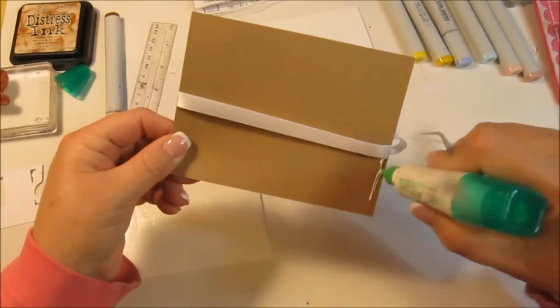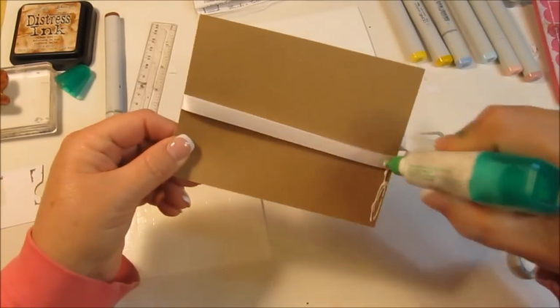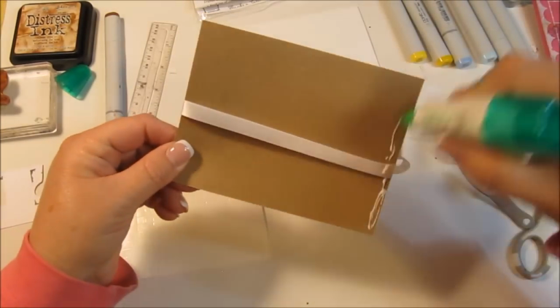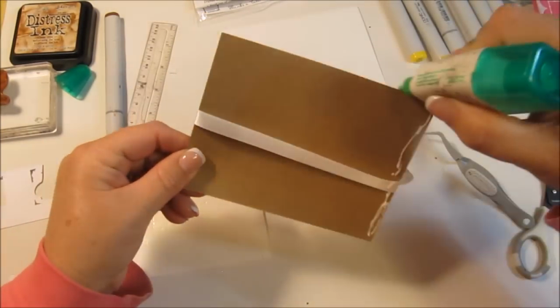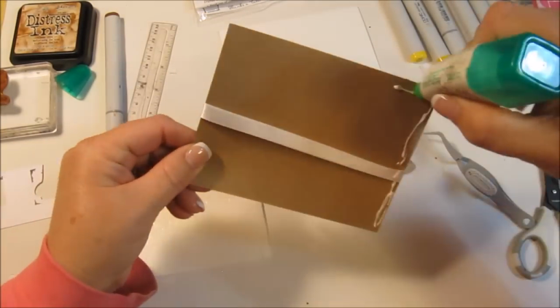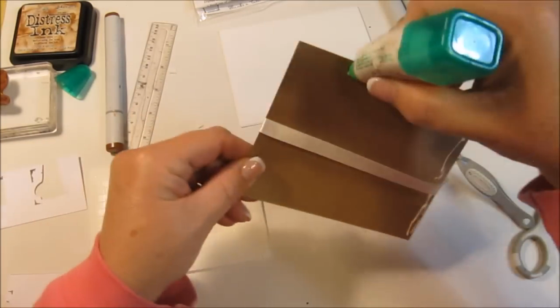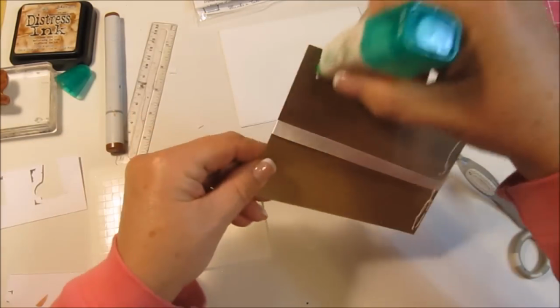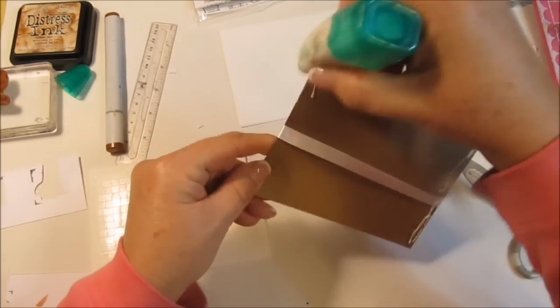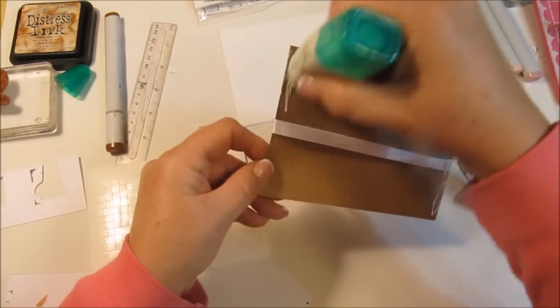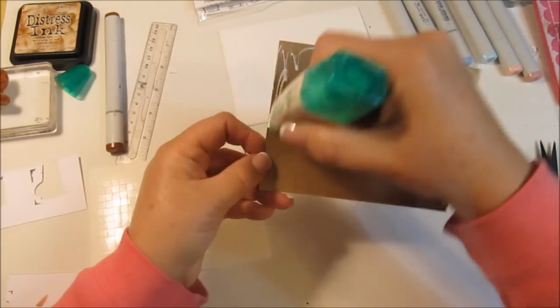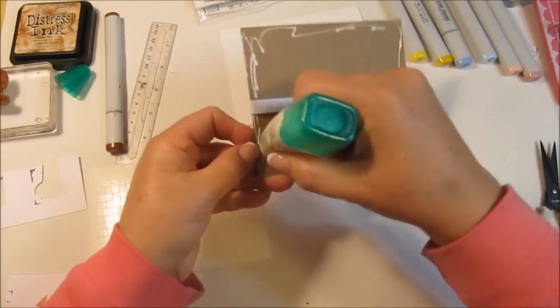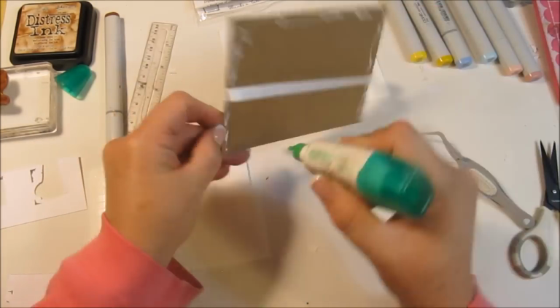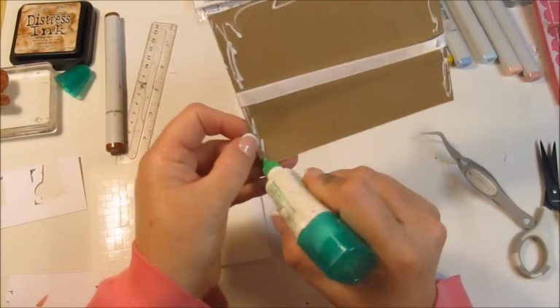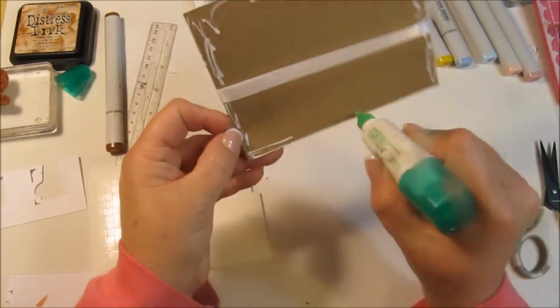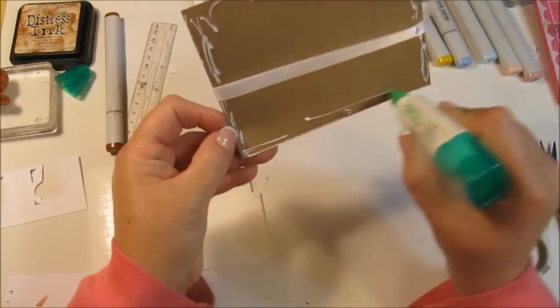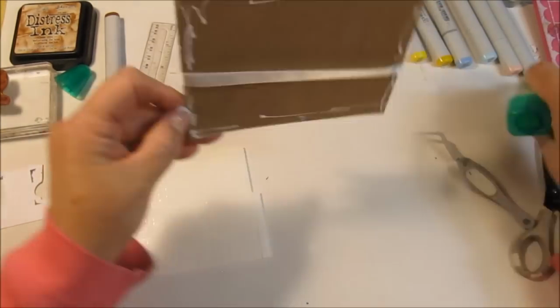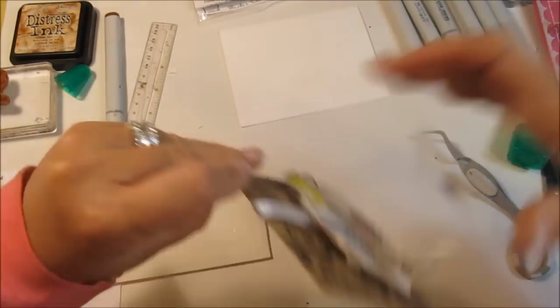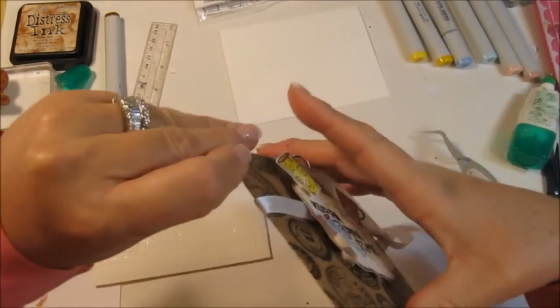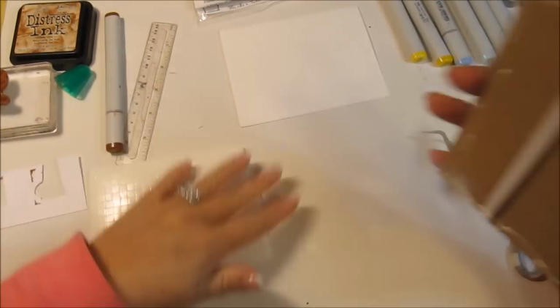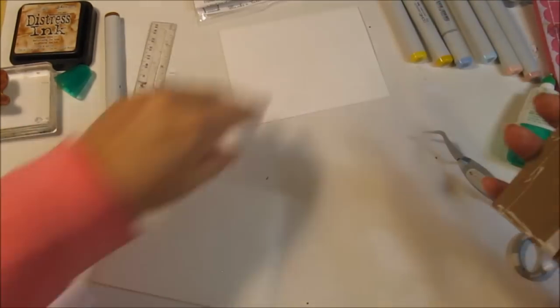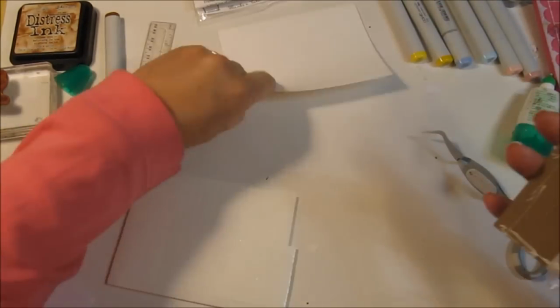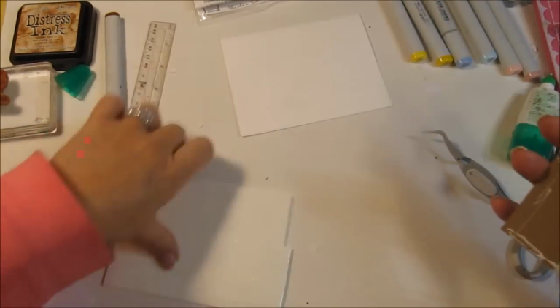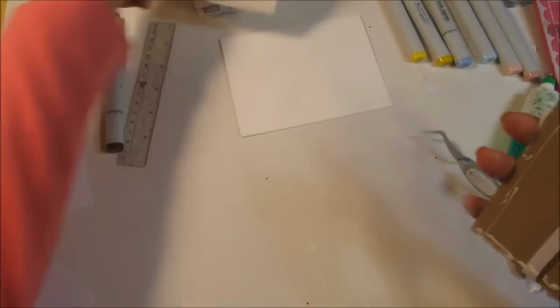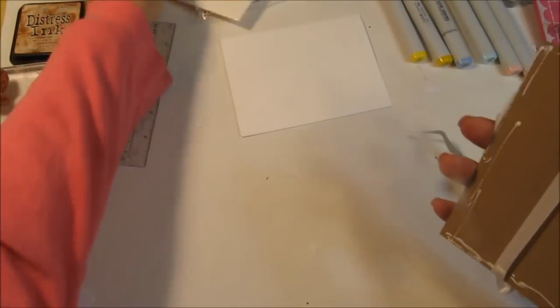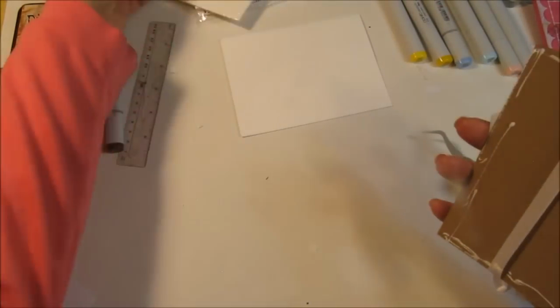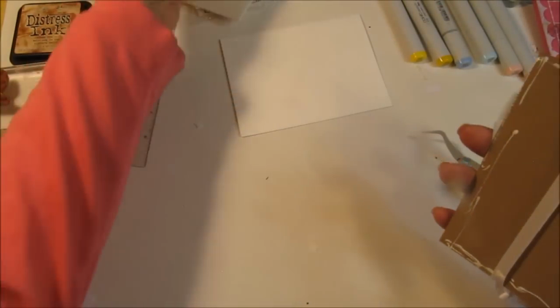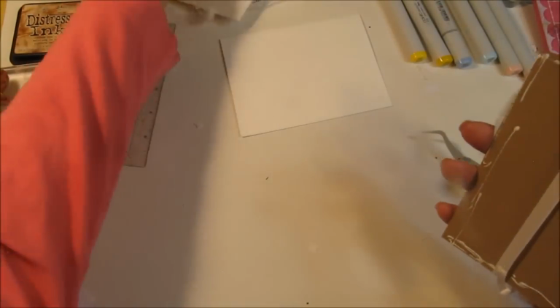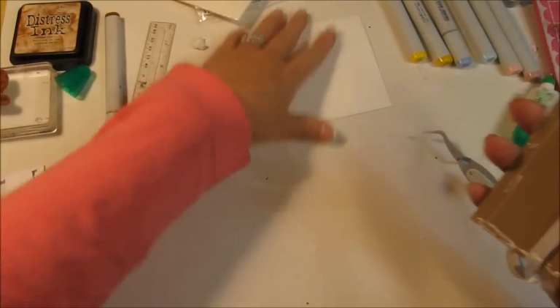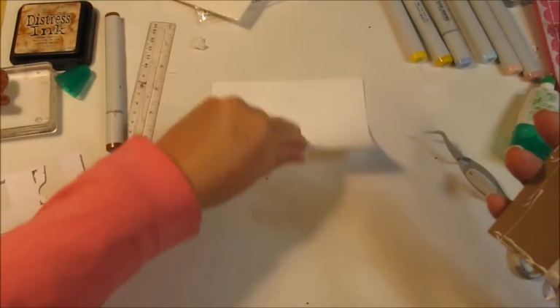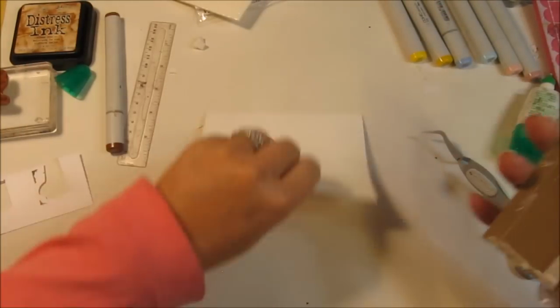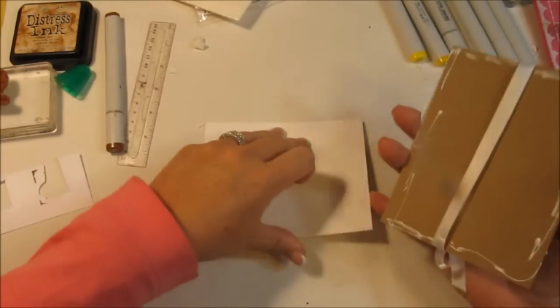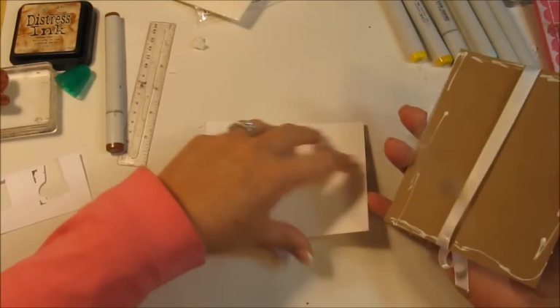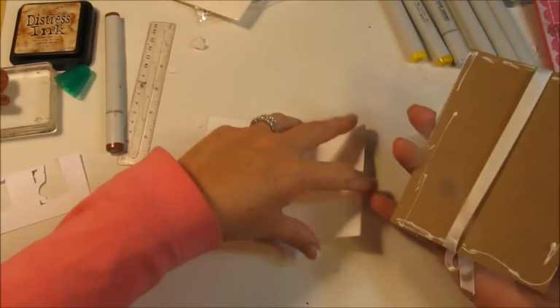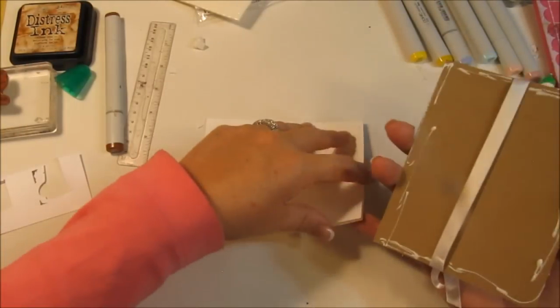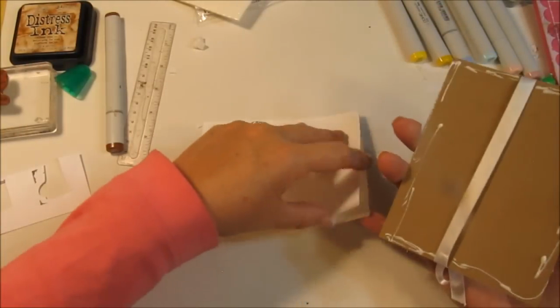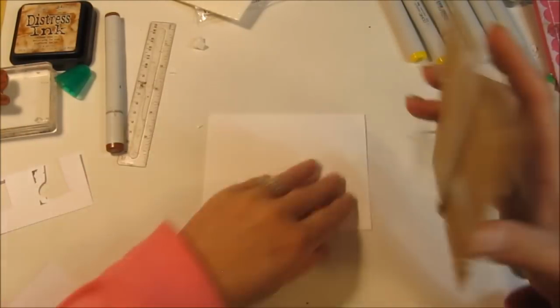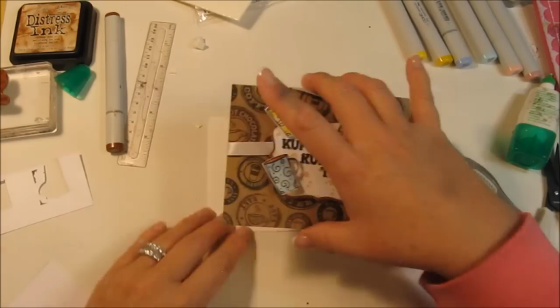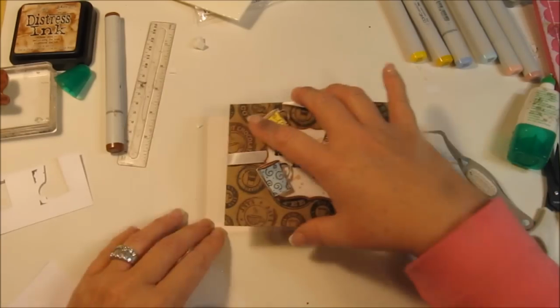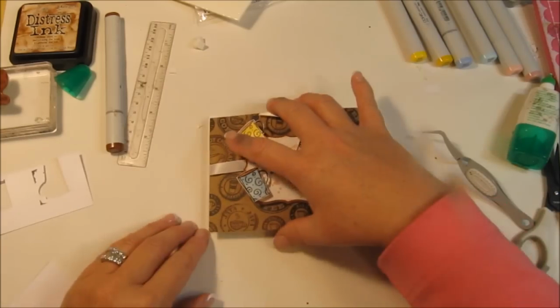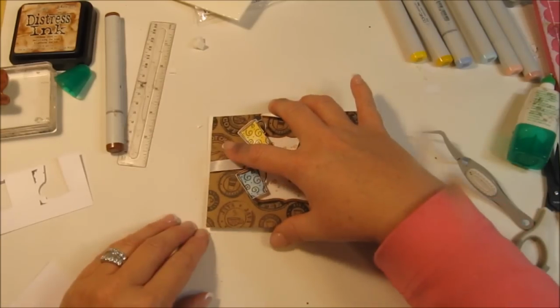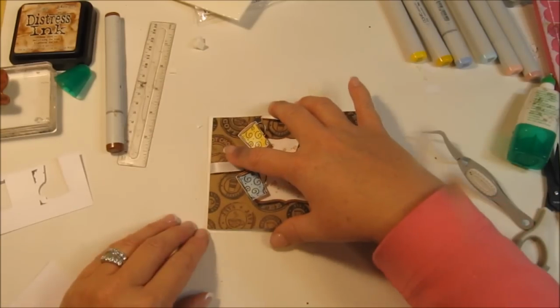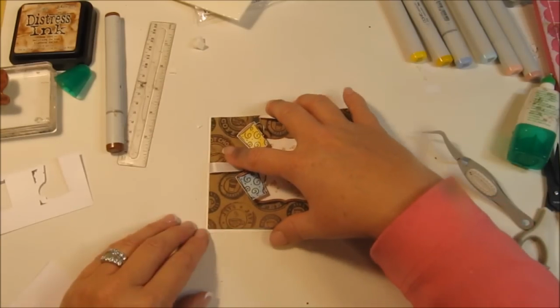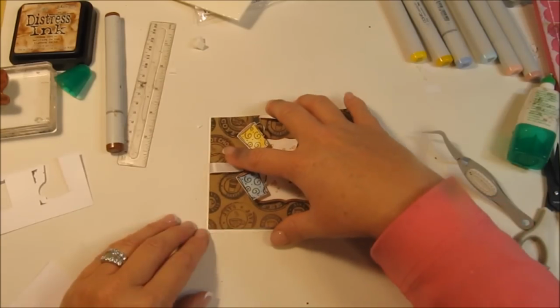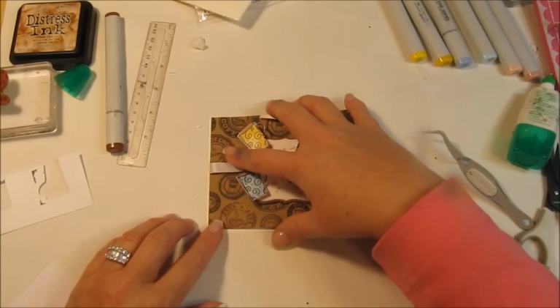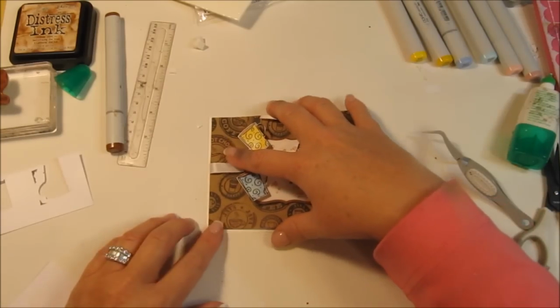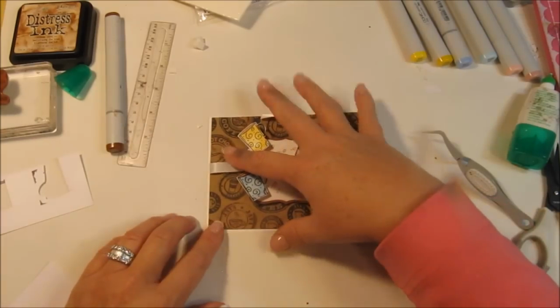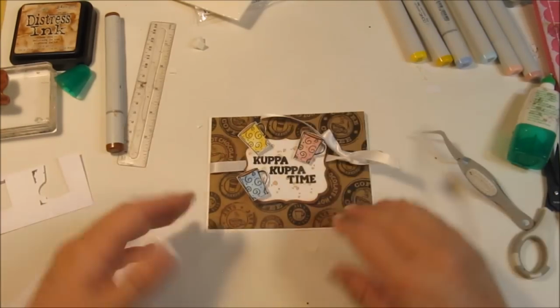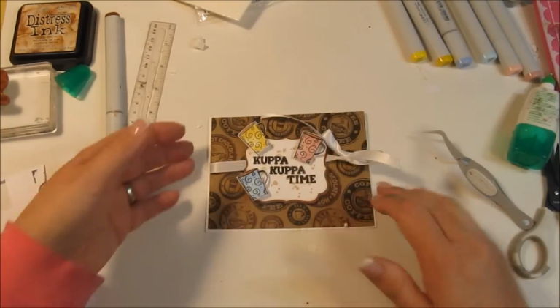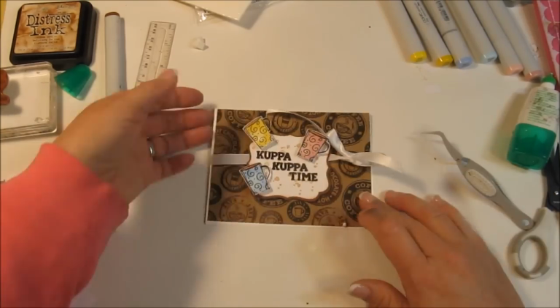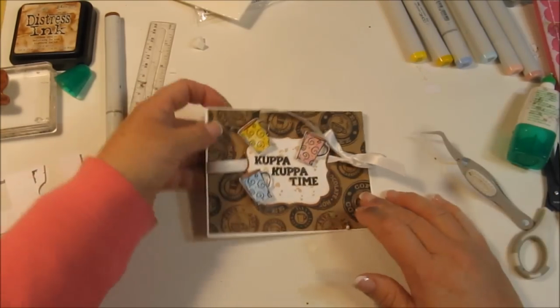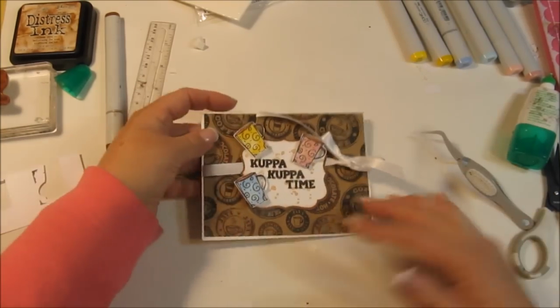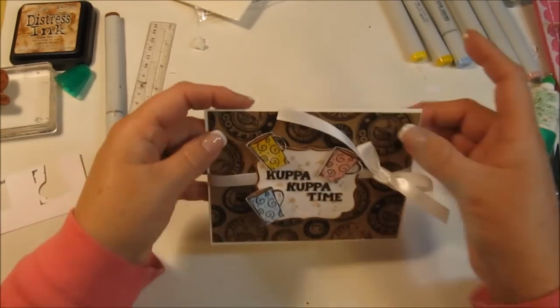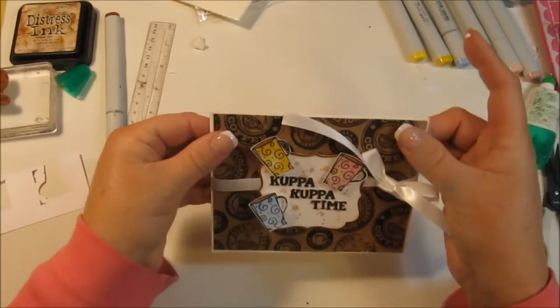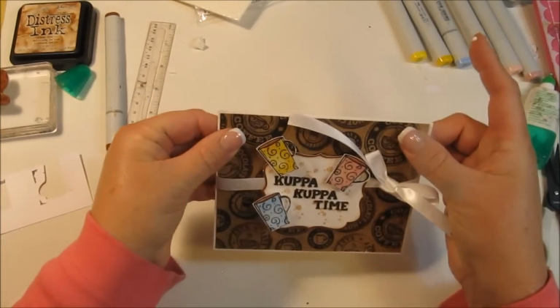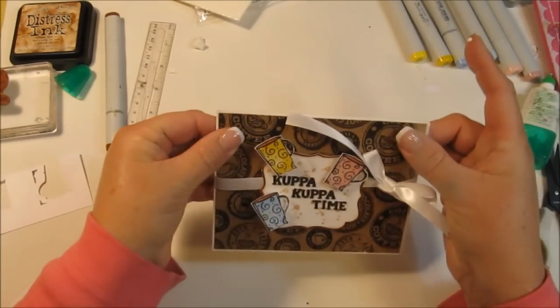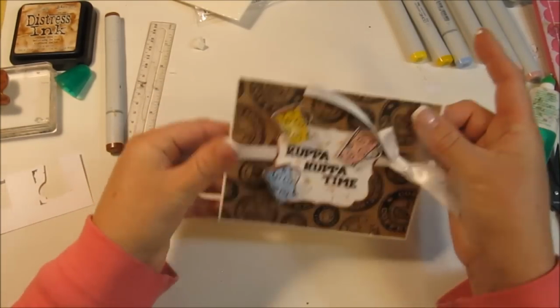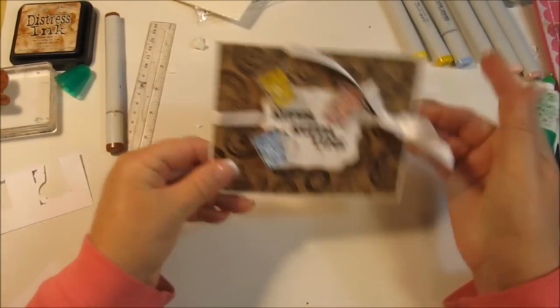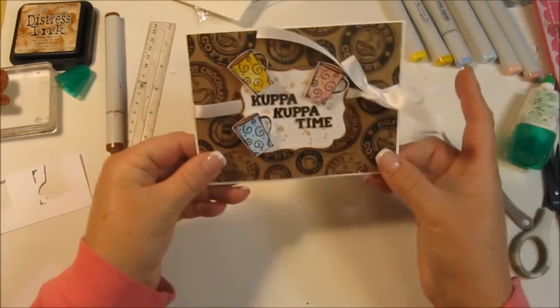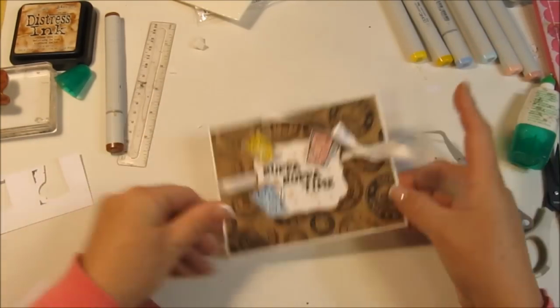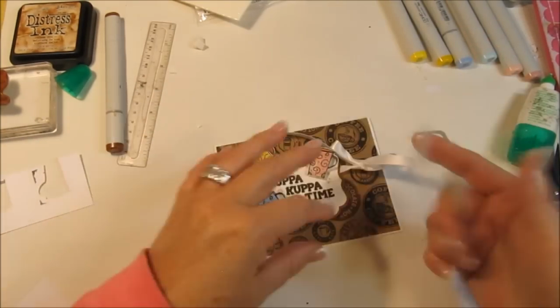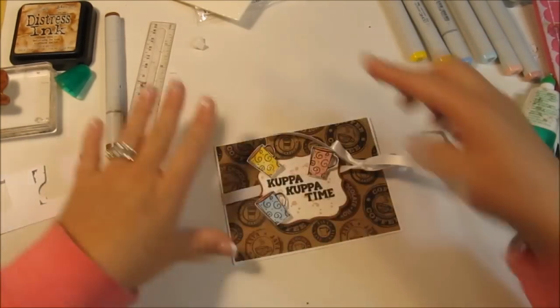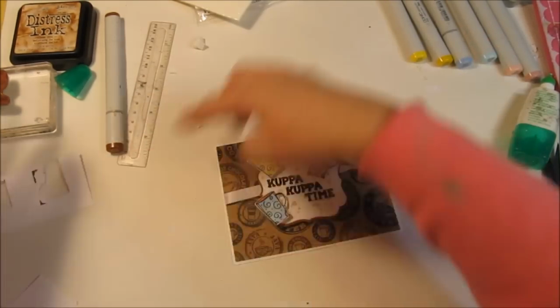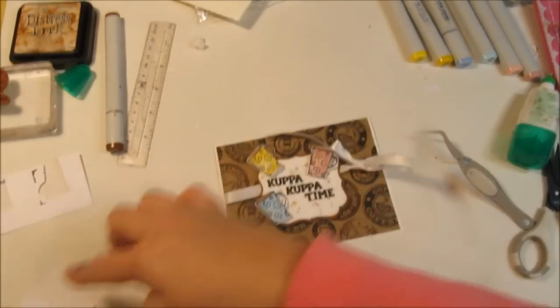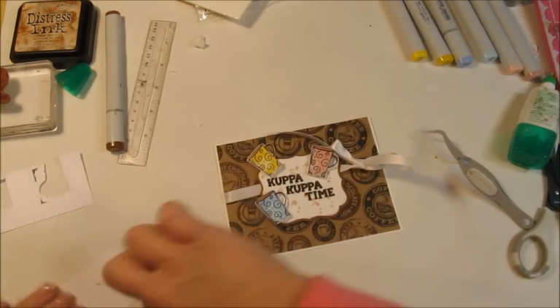Let's go ahead and put the glue on the back, finish up that card — and there it is! Thanks so much for watching.